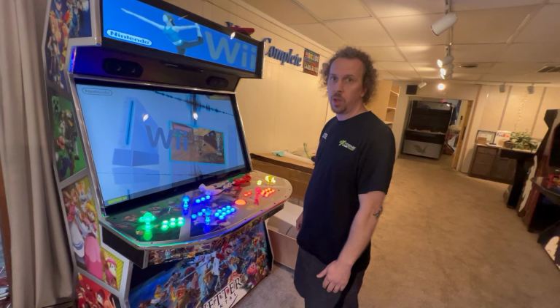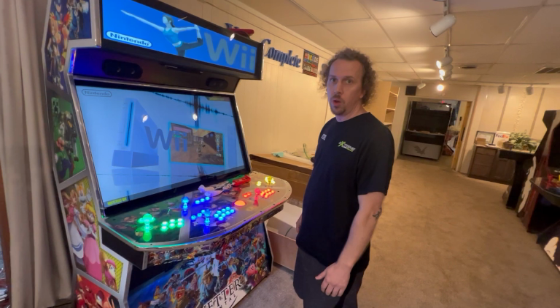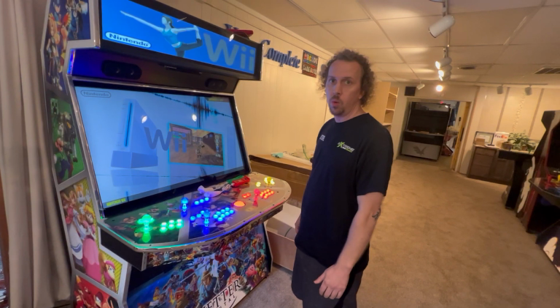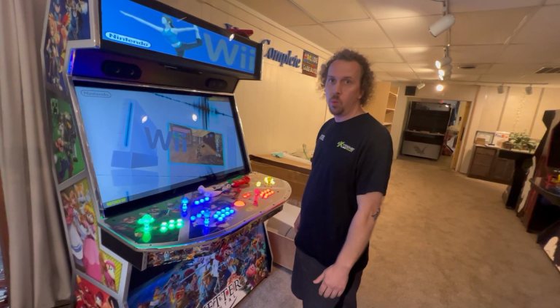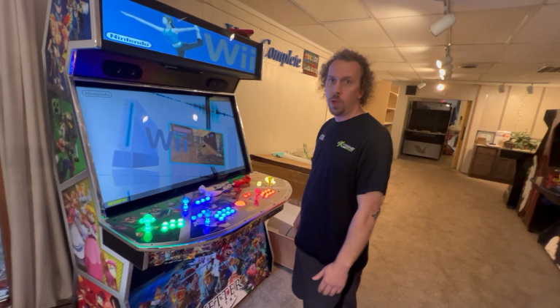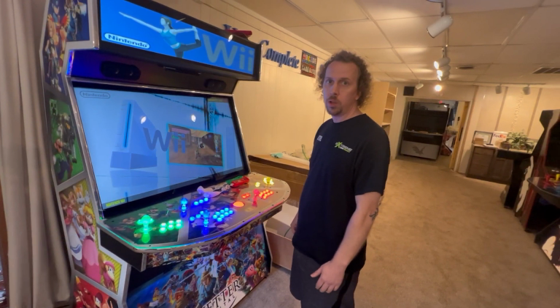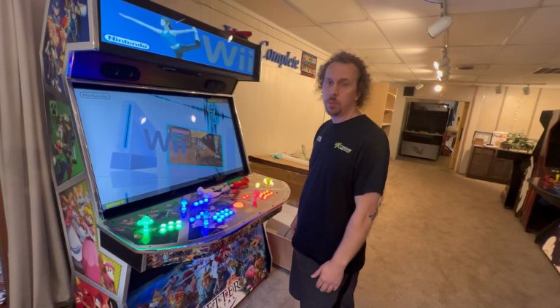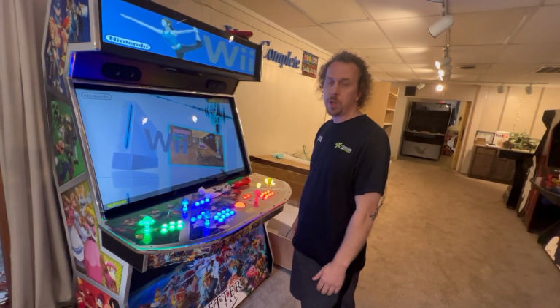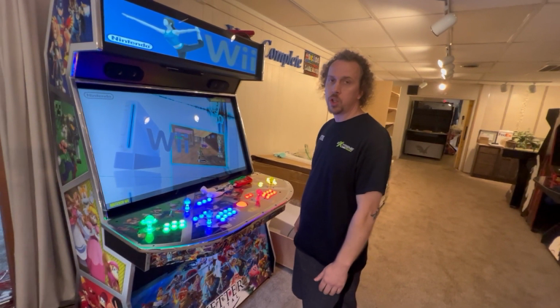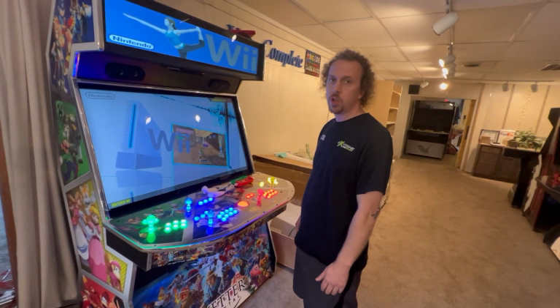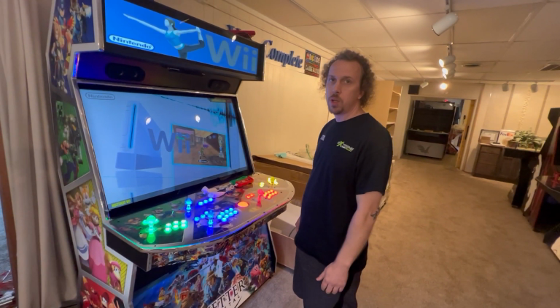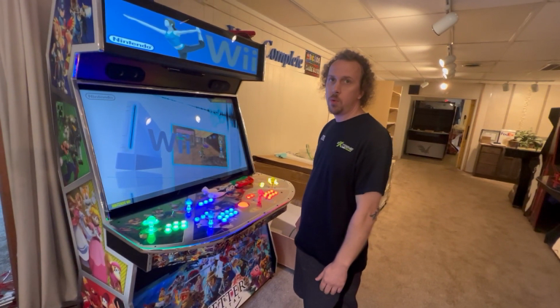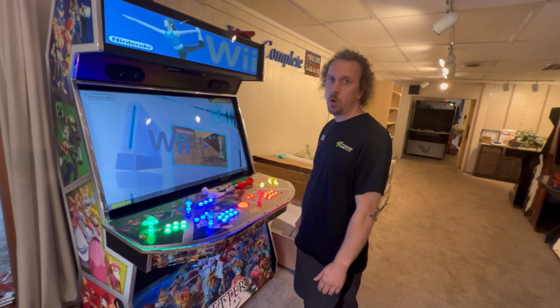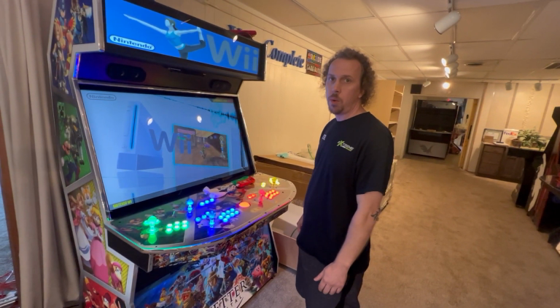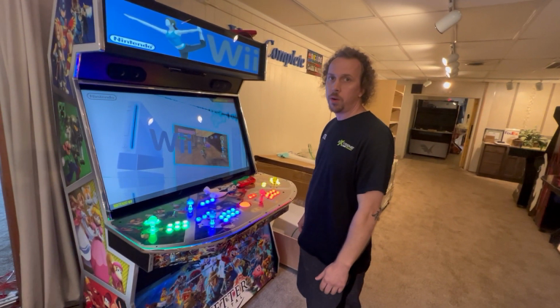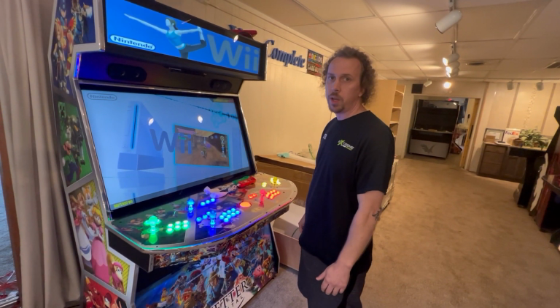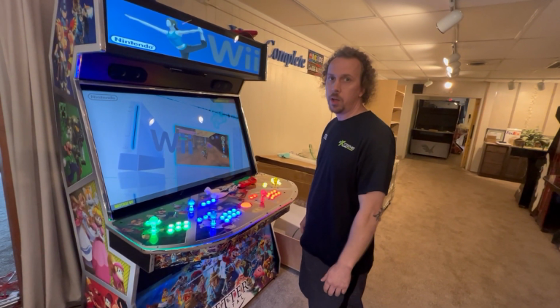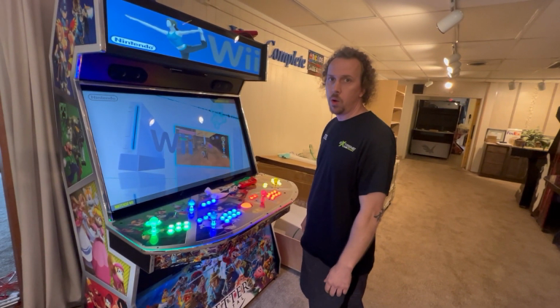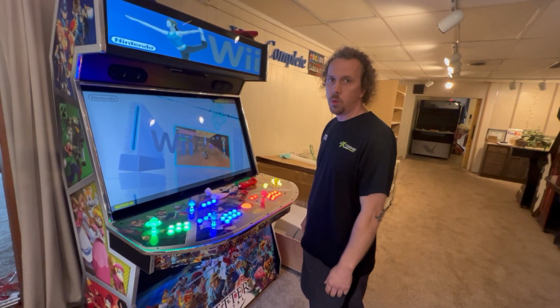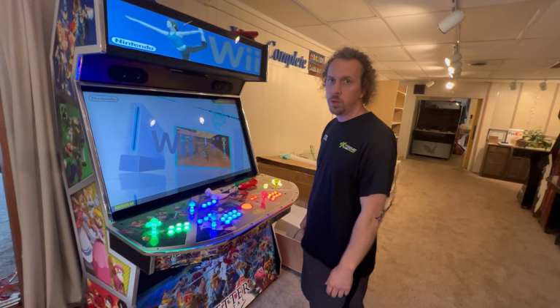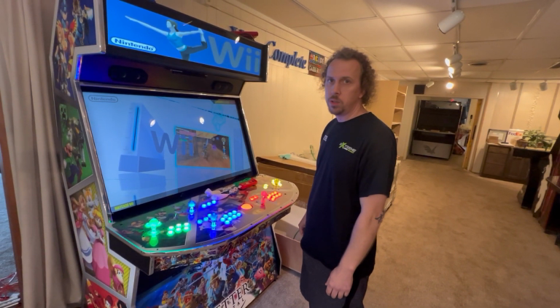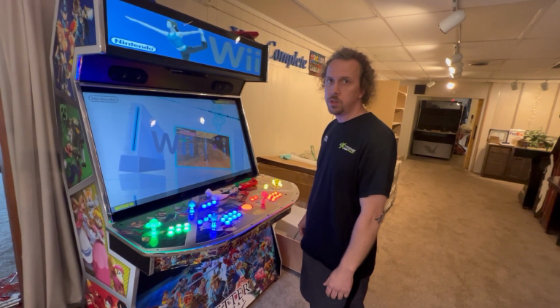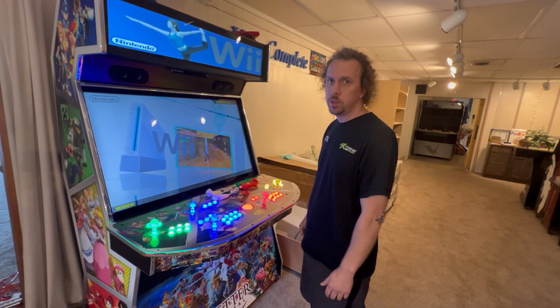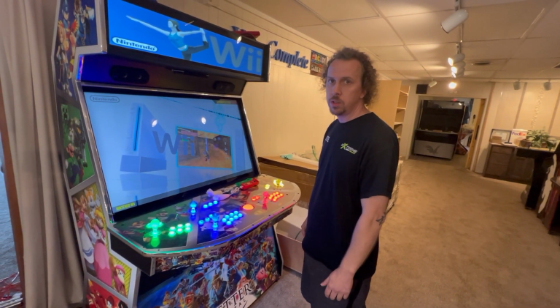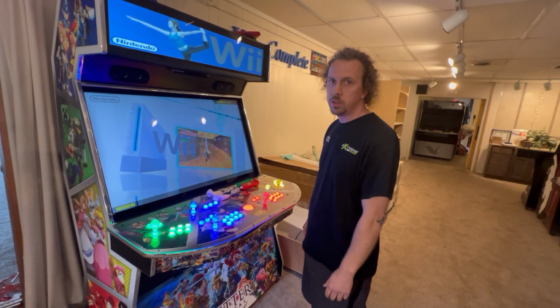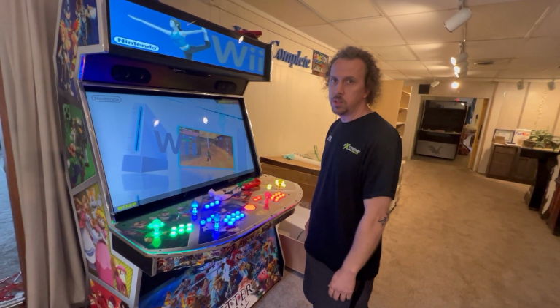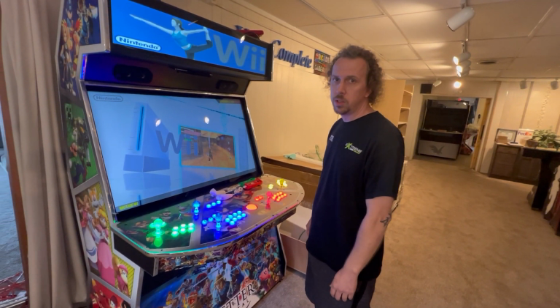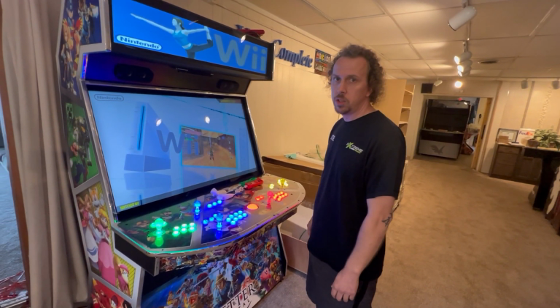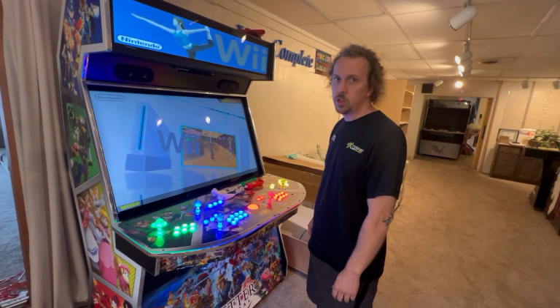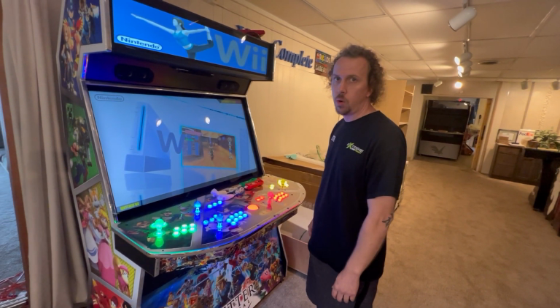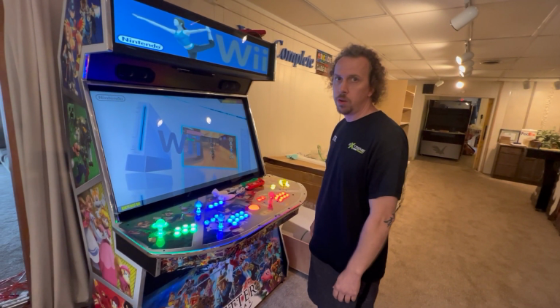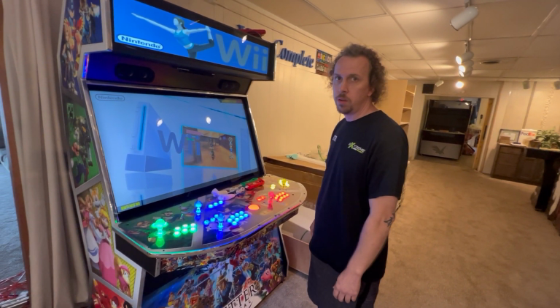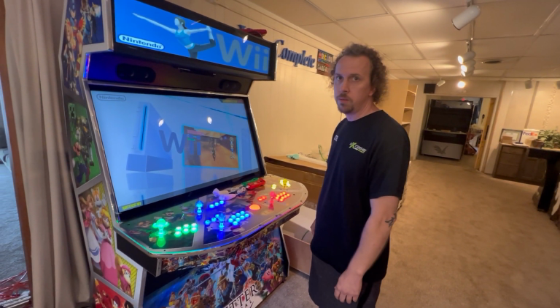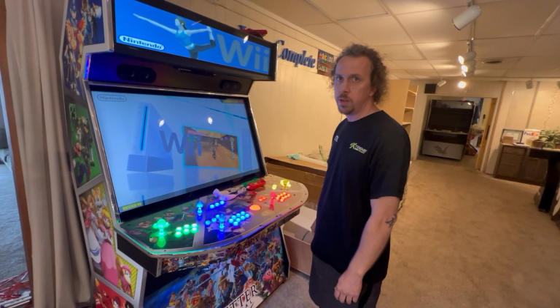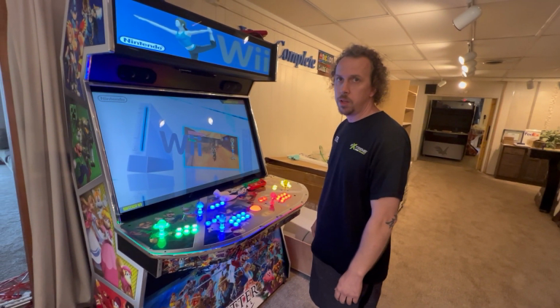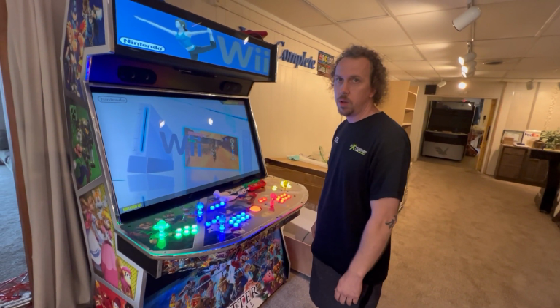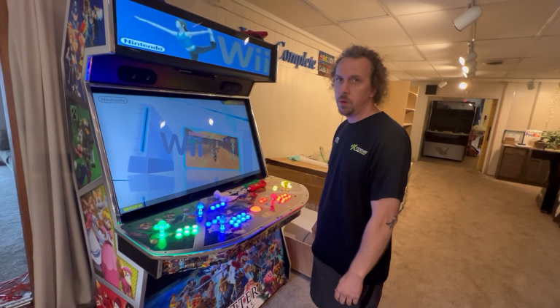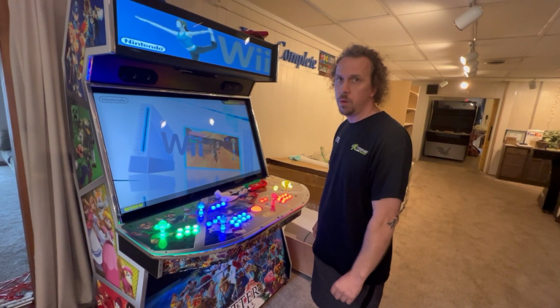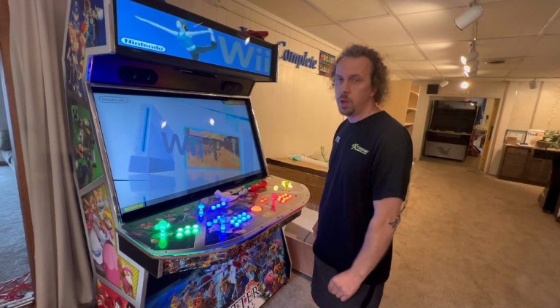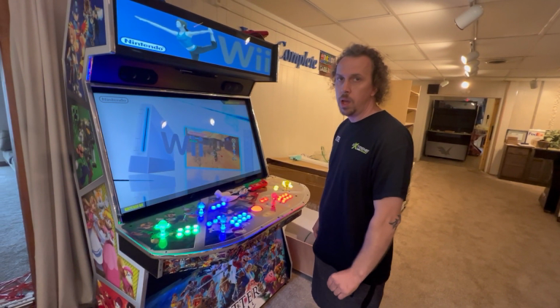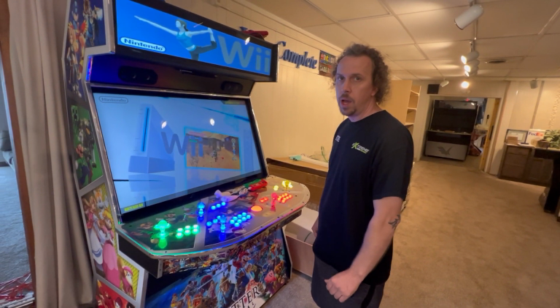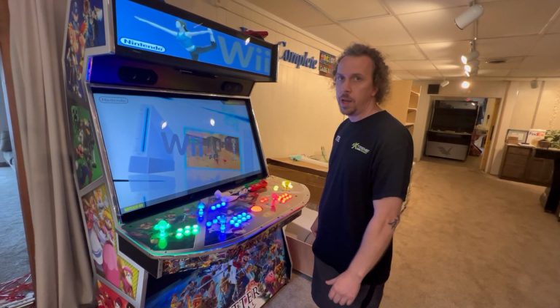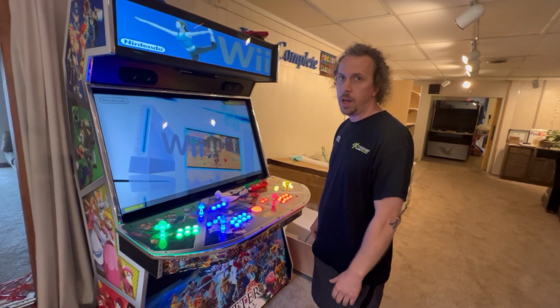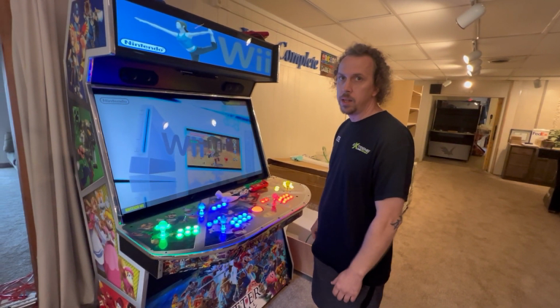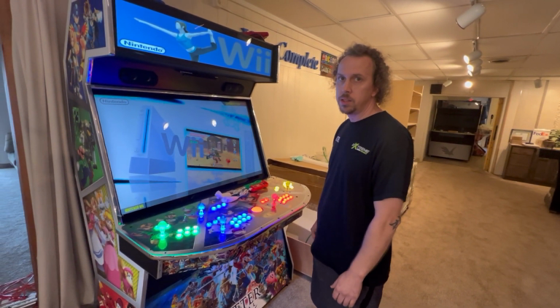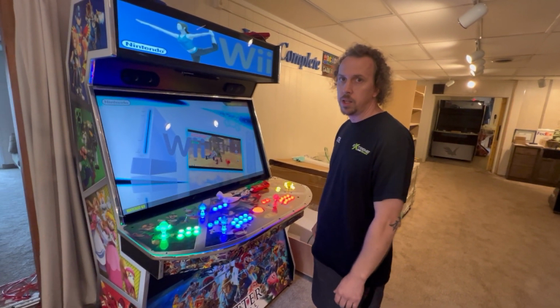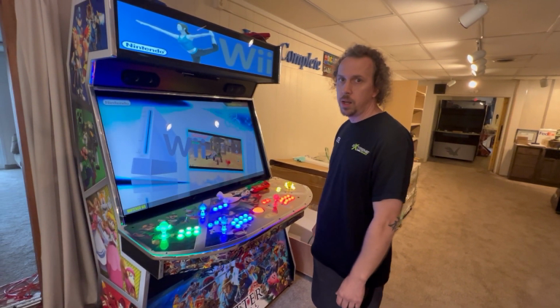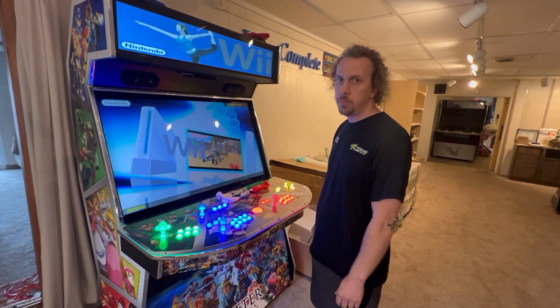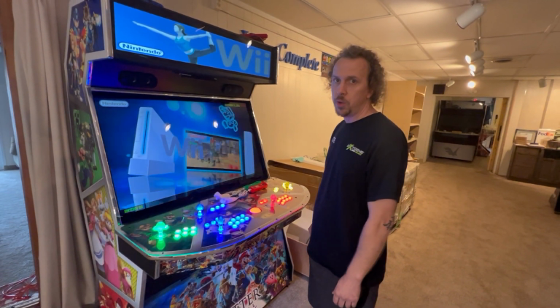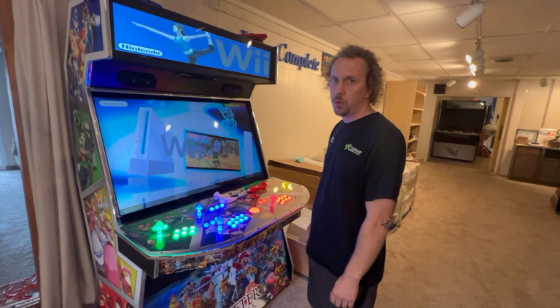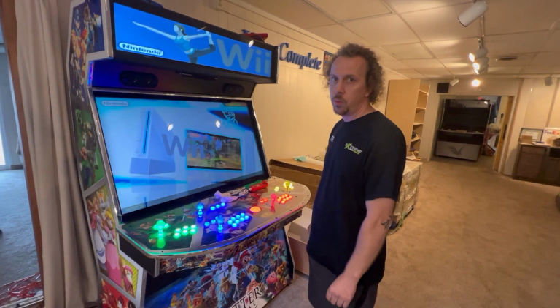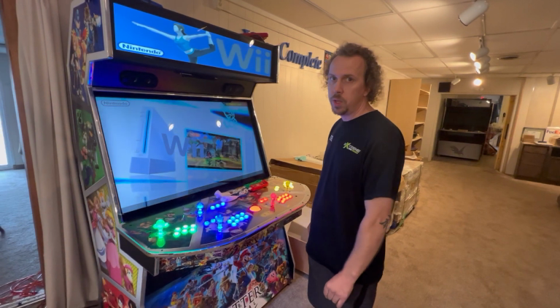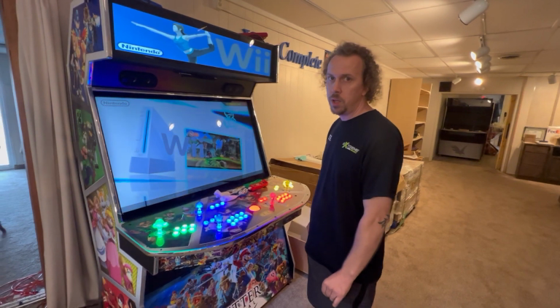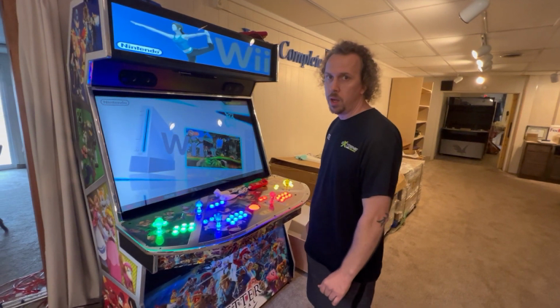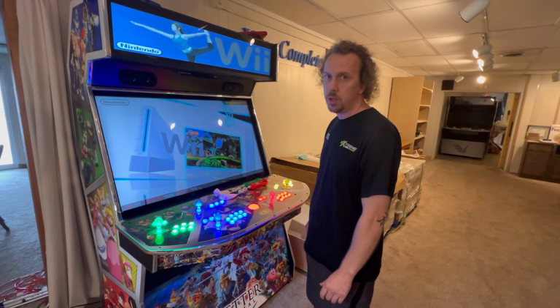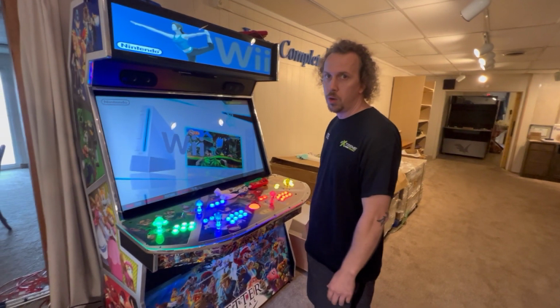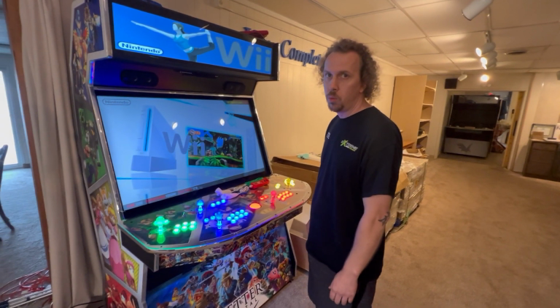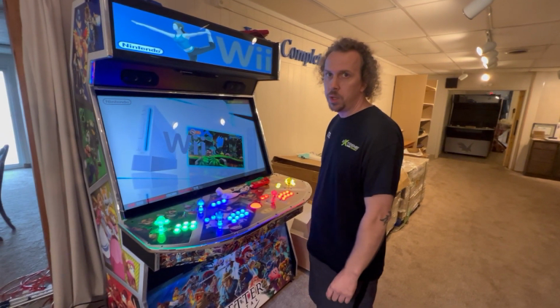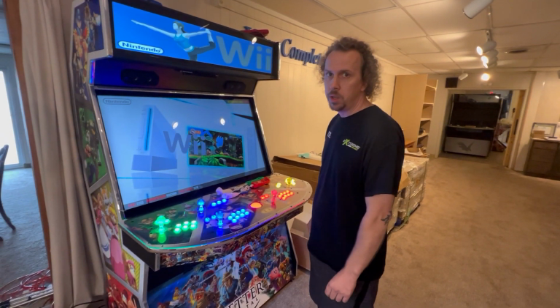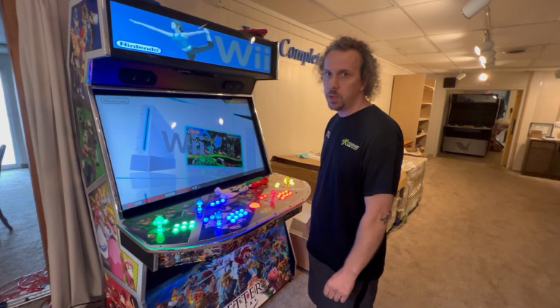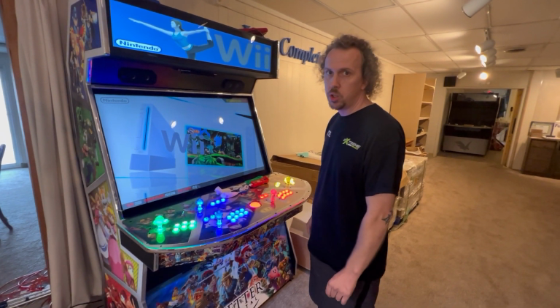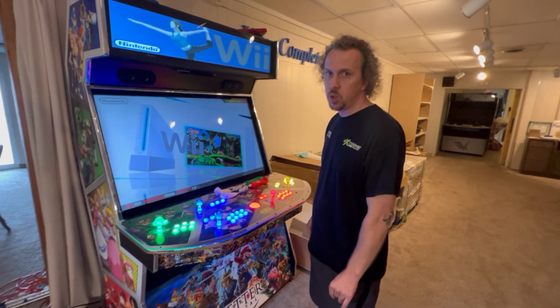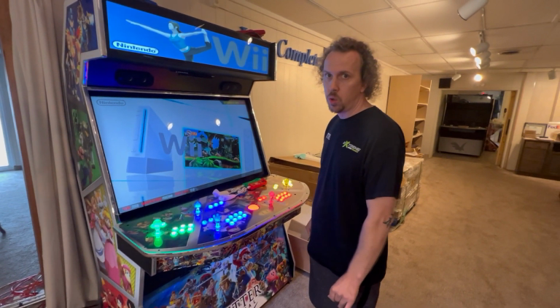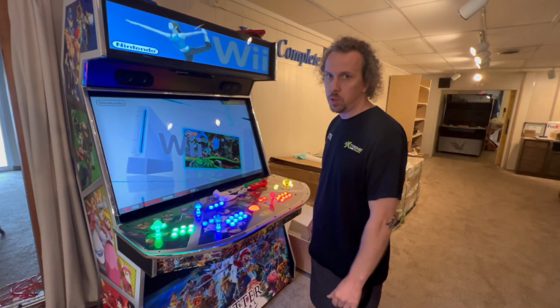Welcome Xtreme Home Arcade owners. This is a tutorial video on how to set up your Wii and your Wii controllers.